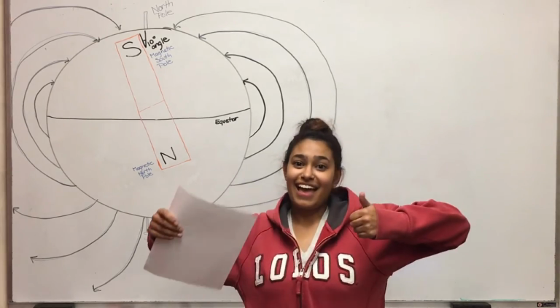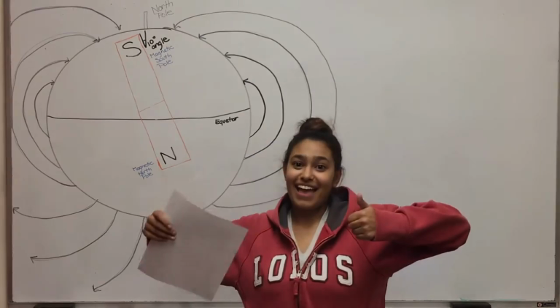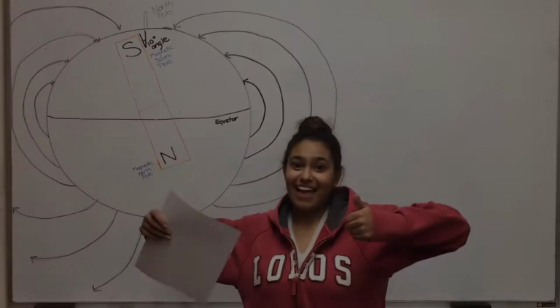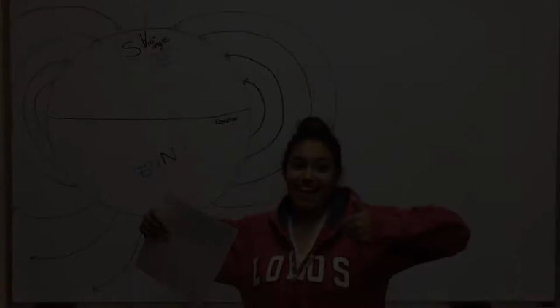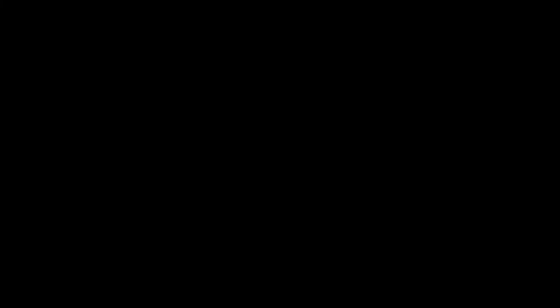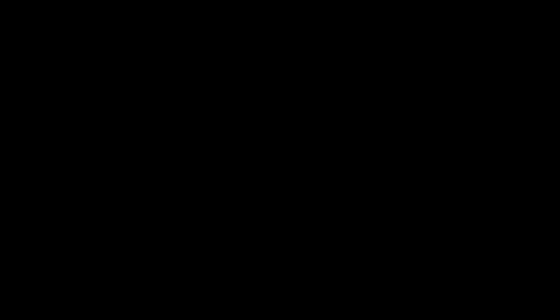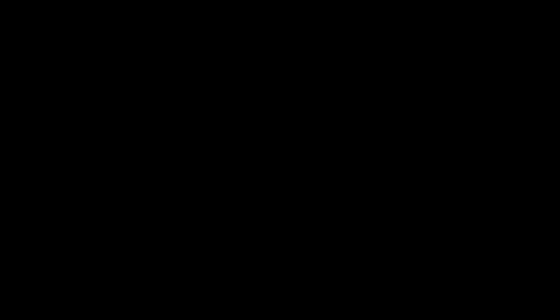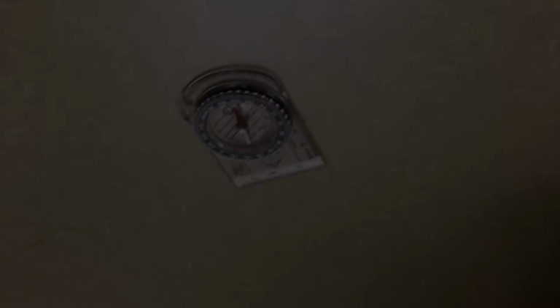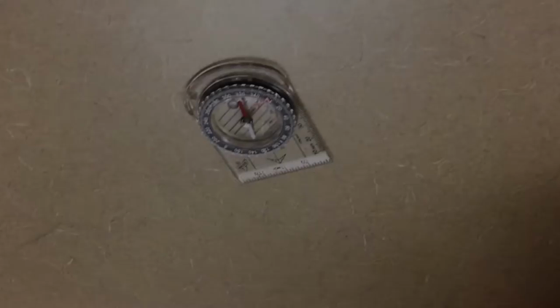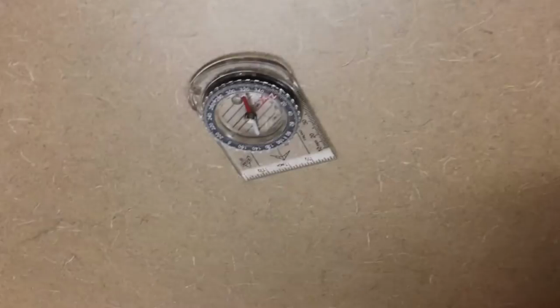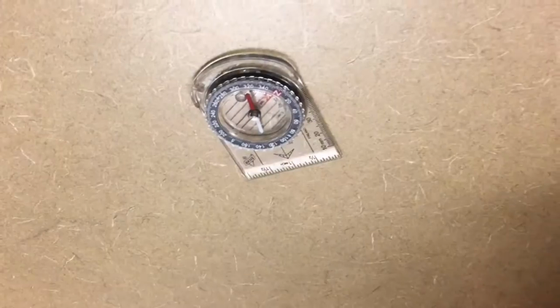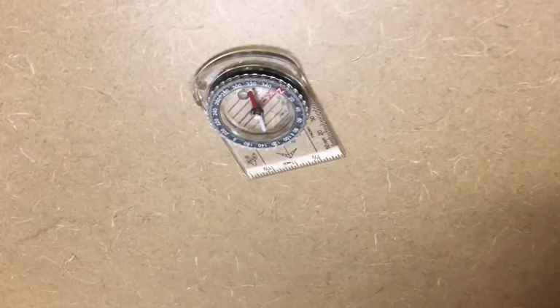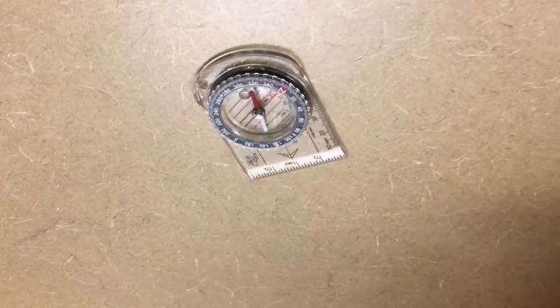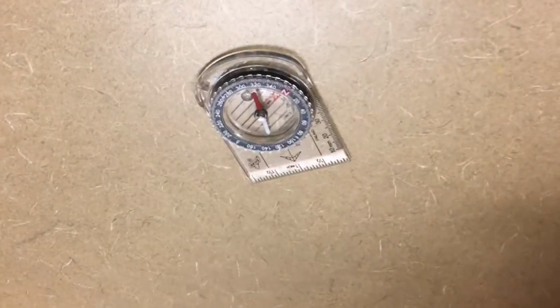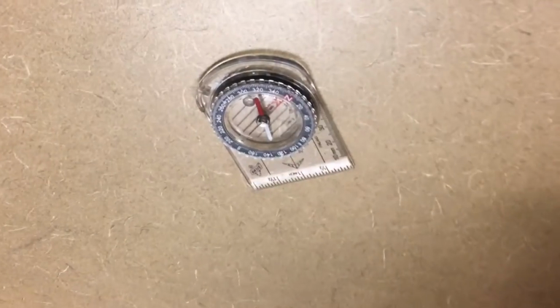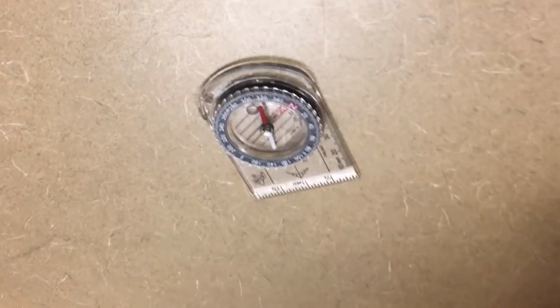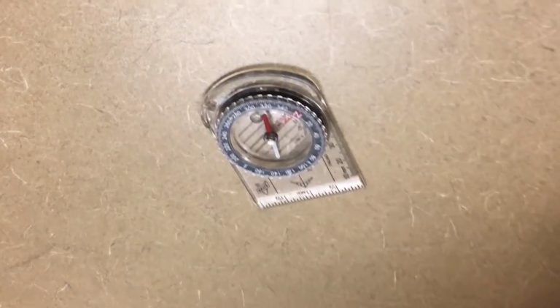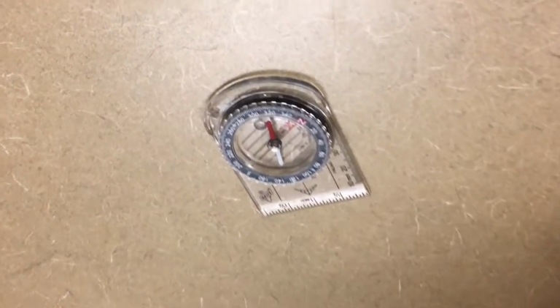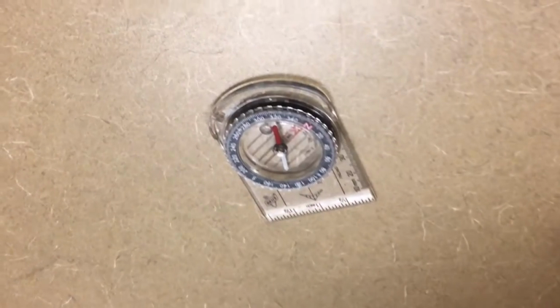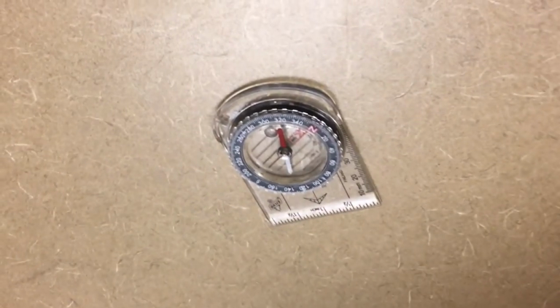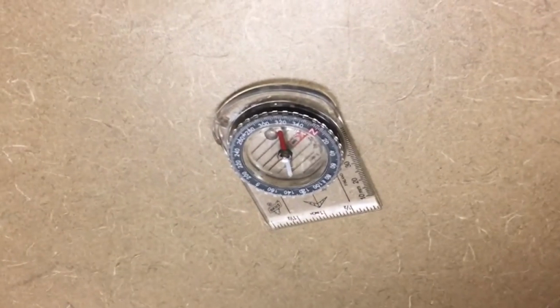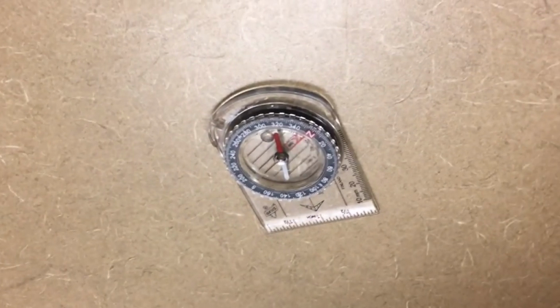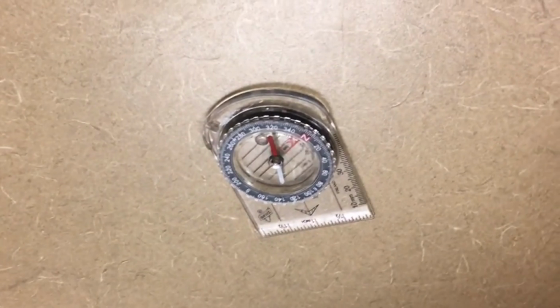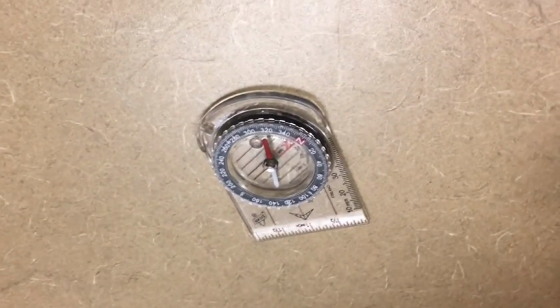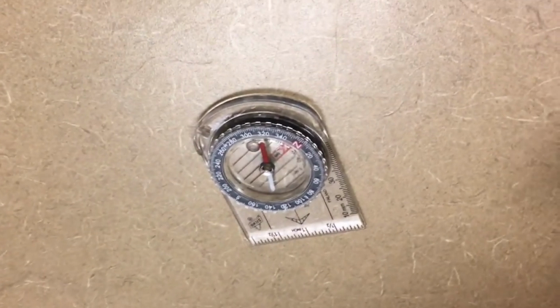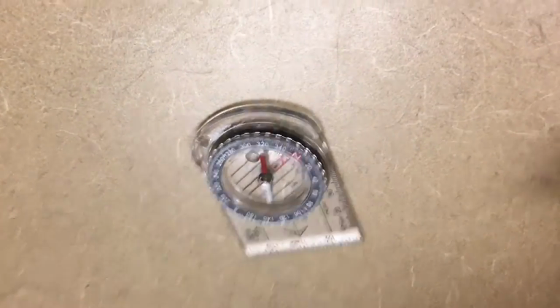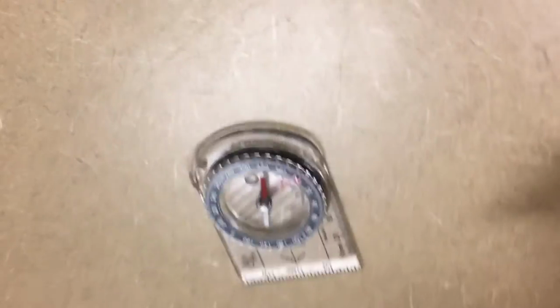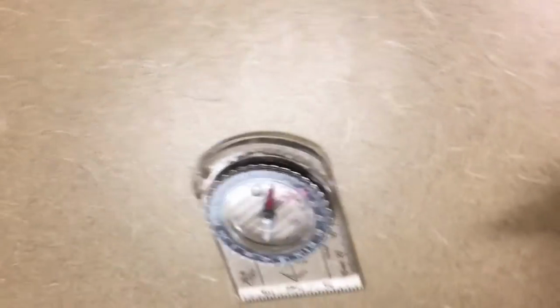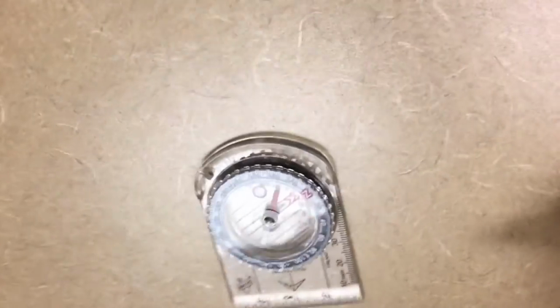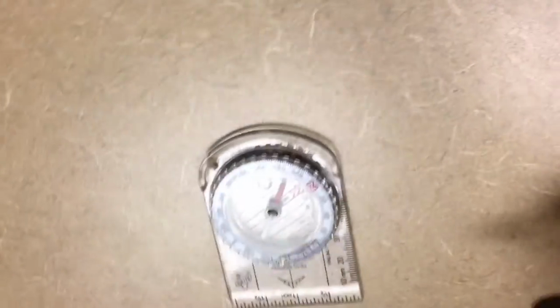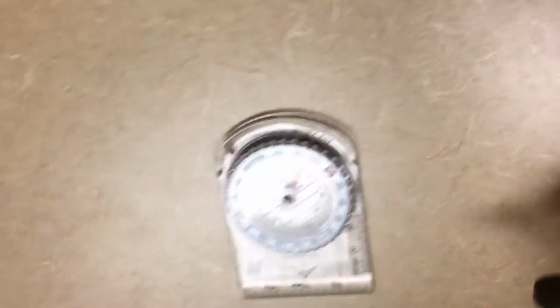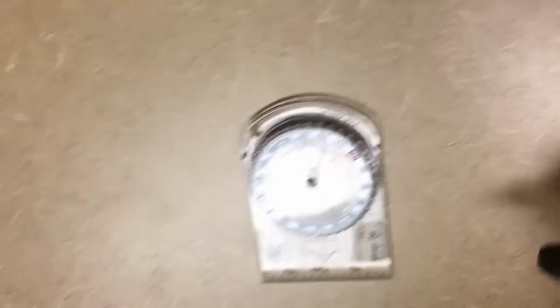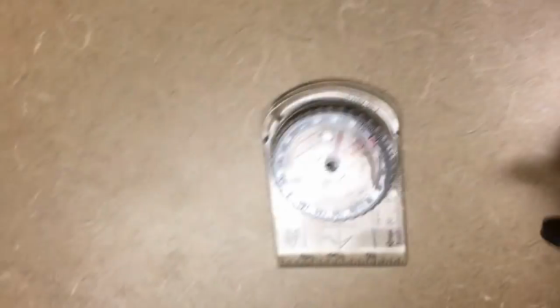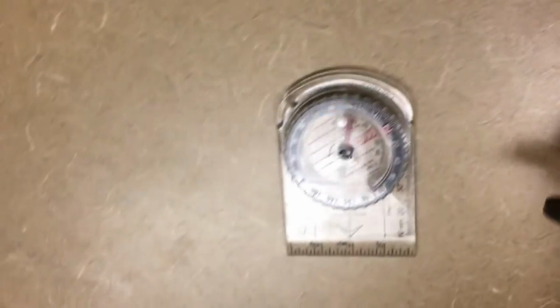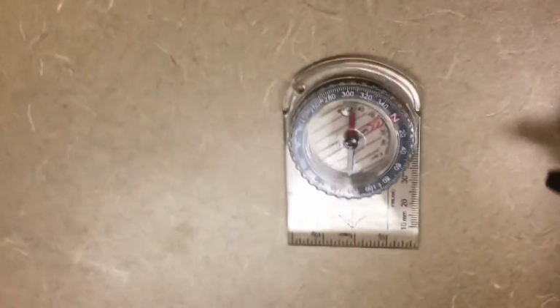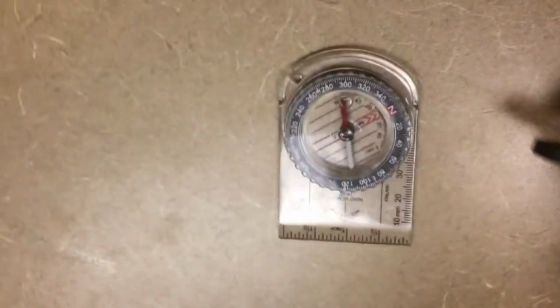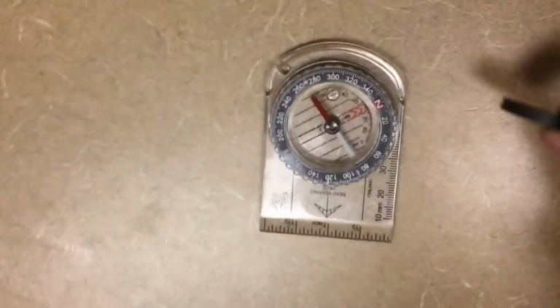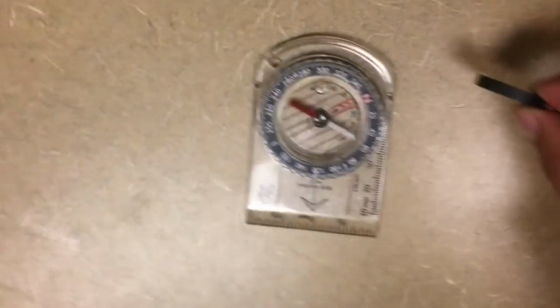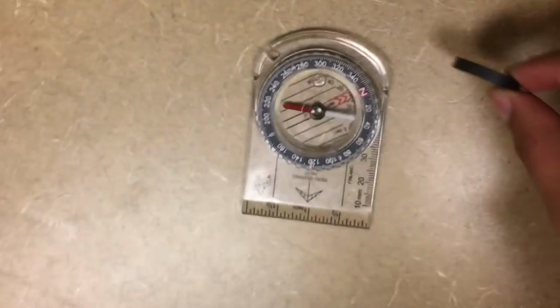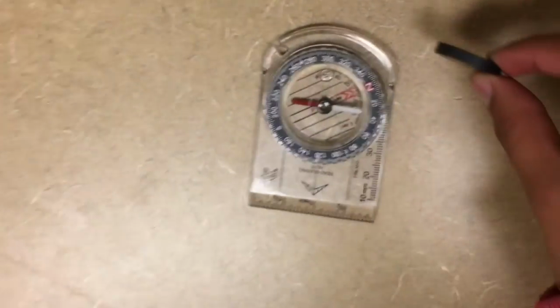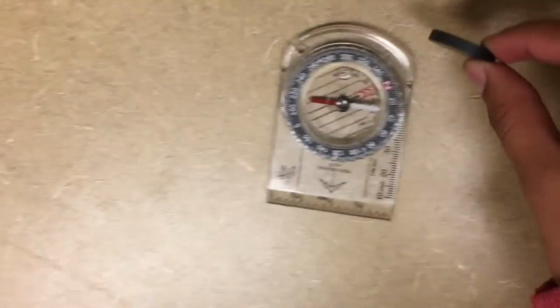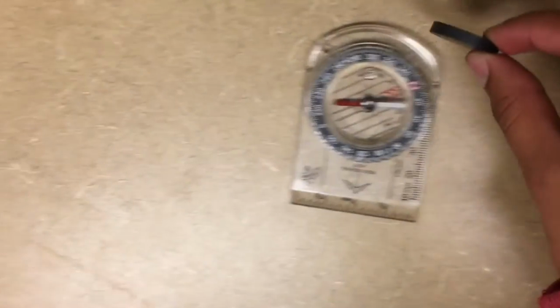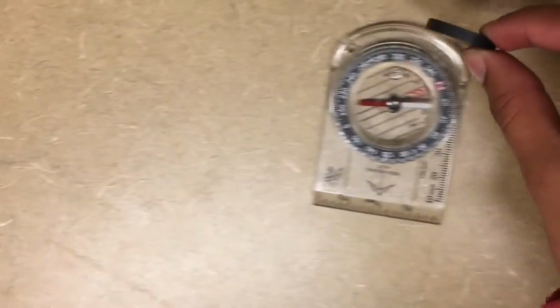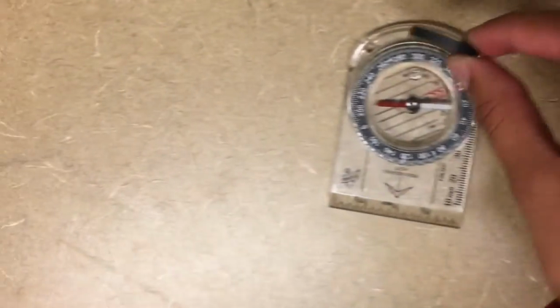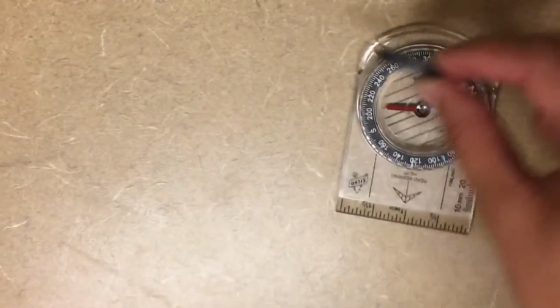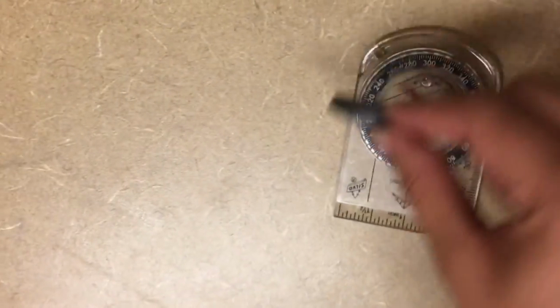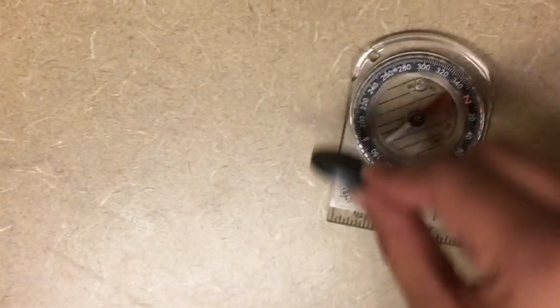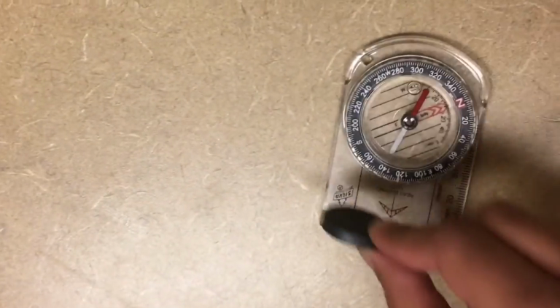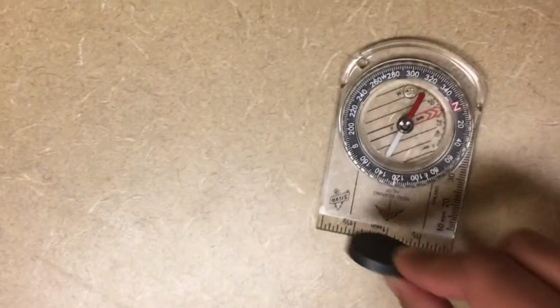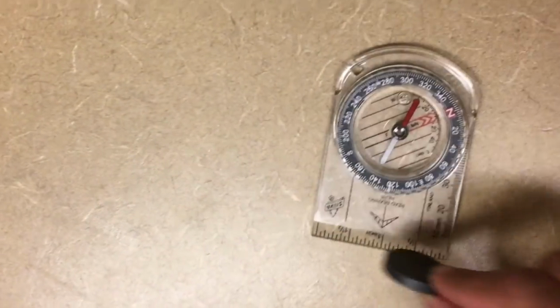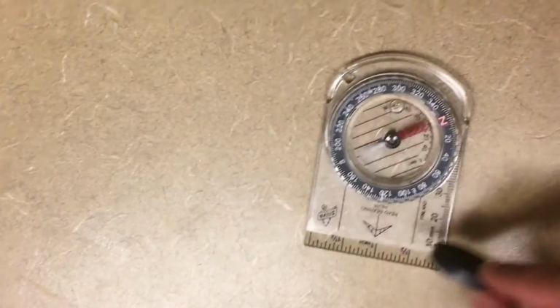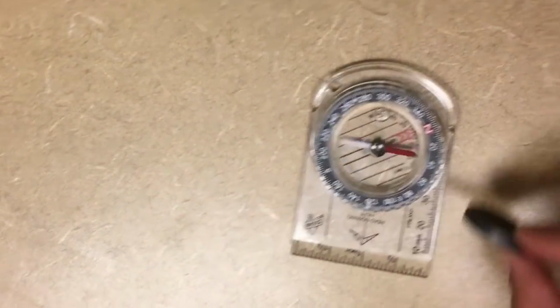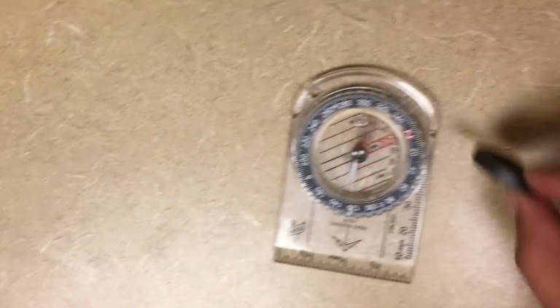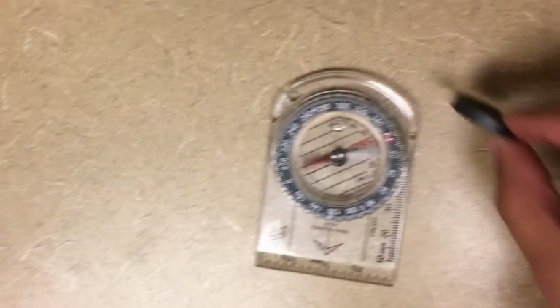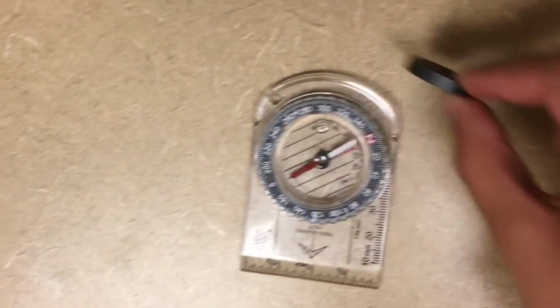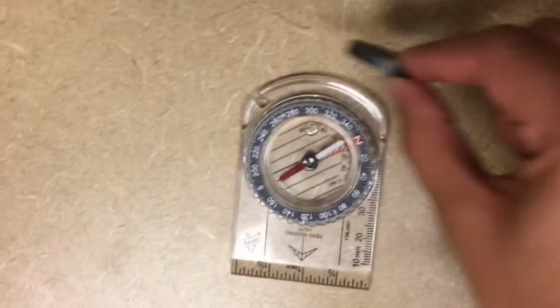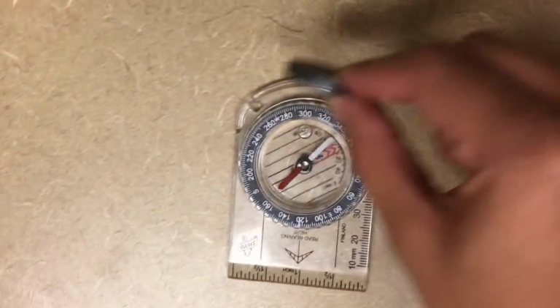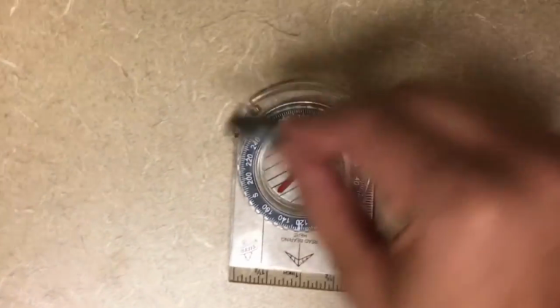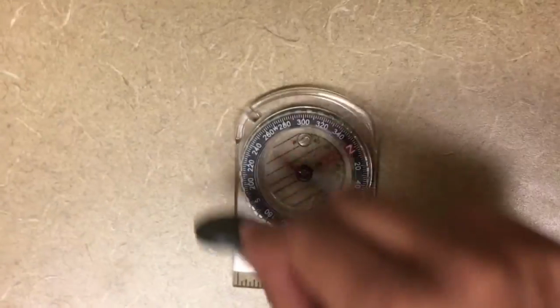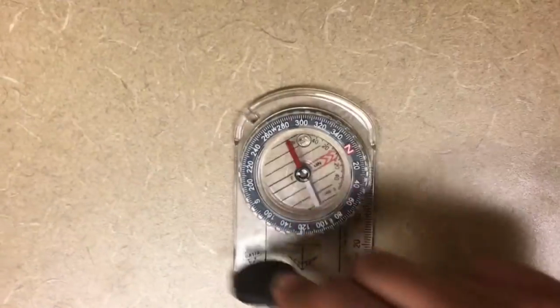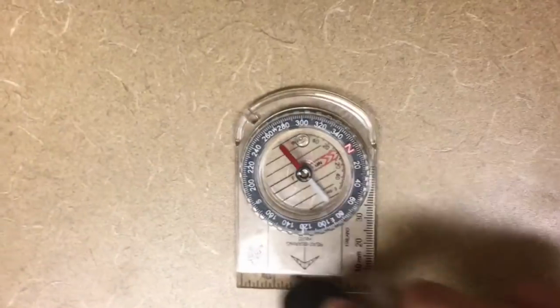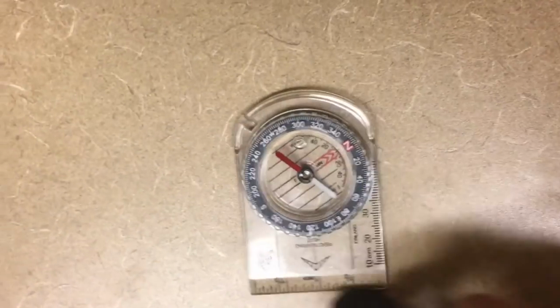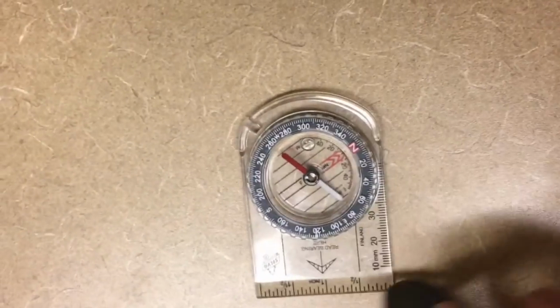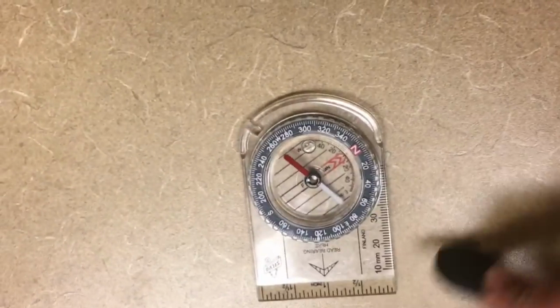You can see that the compass is already pointing north, but when you bring a magnet into the equation it starts making it spin.